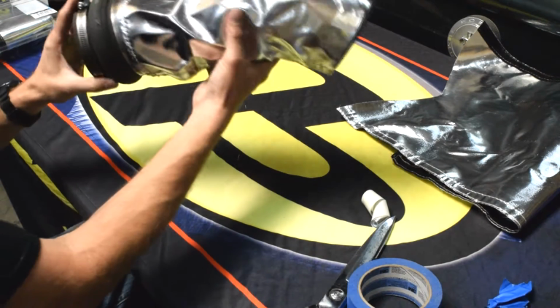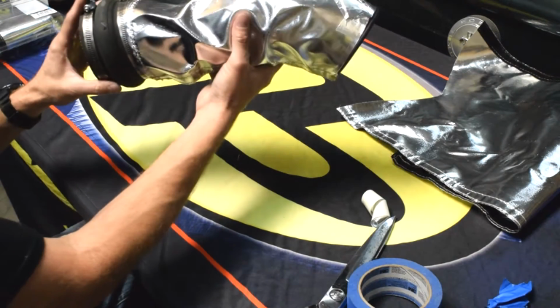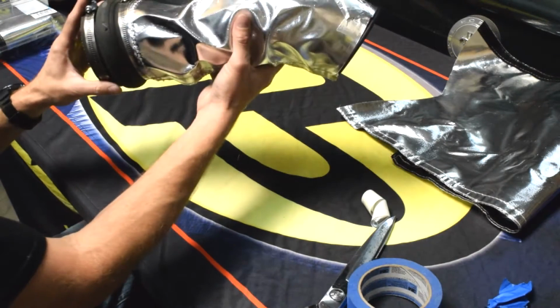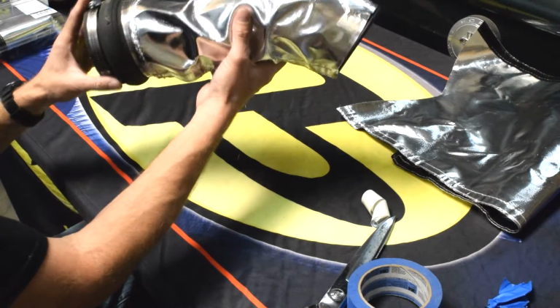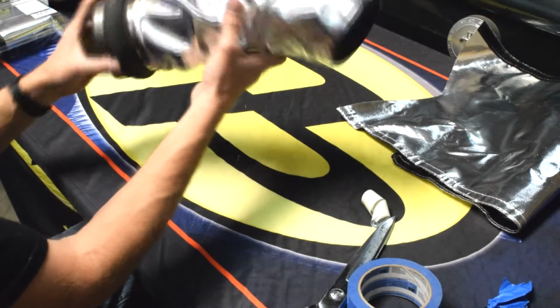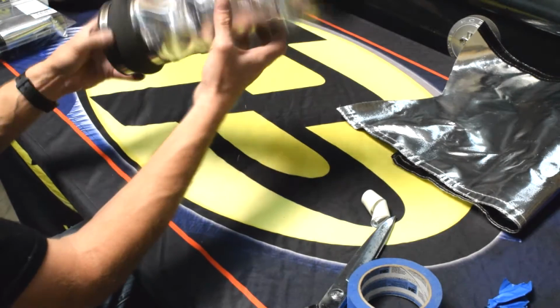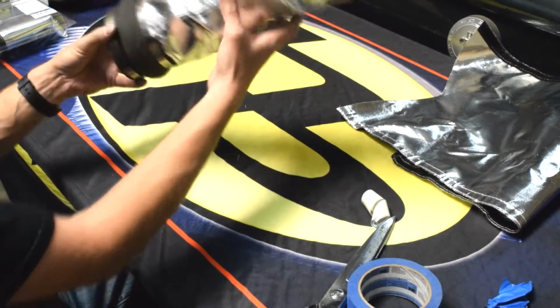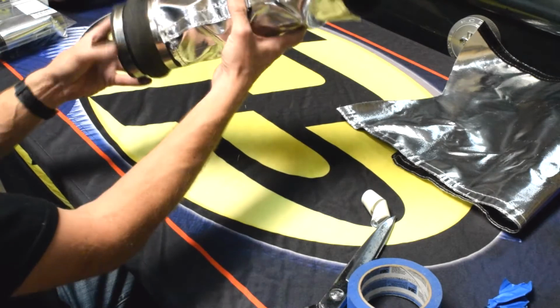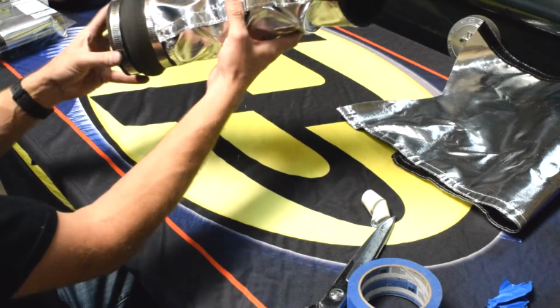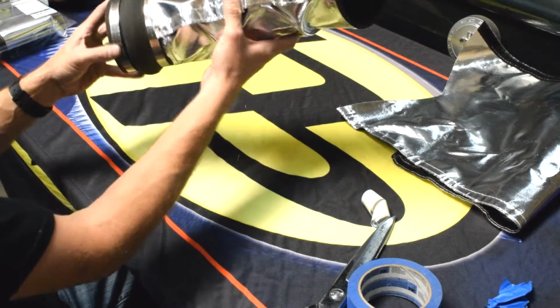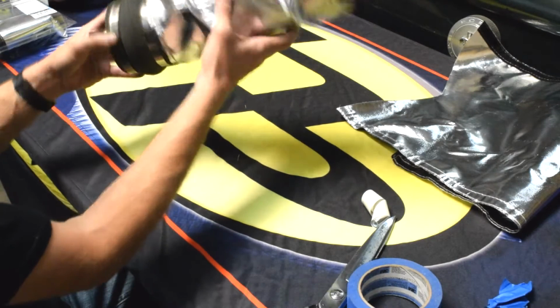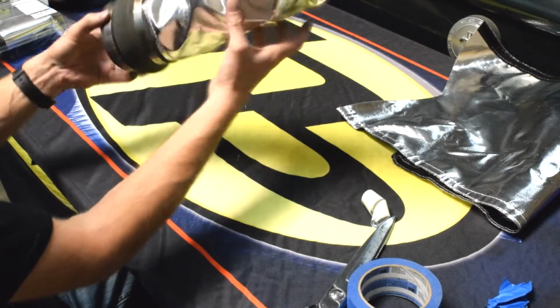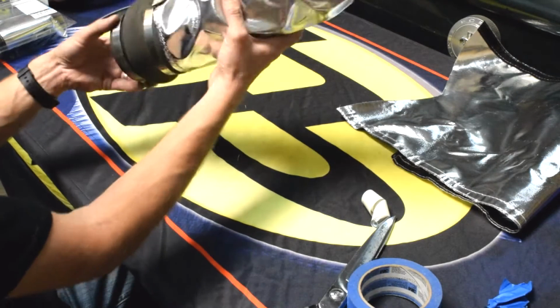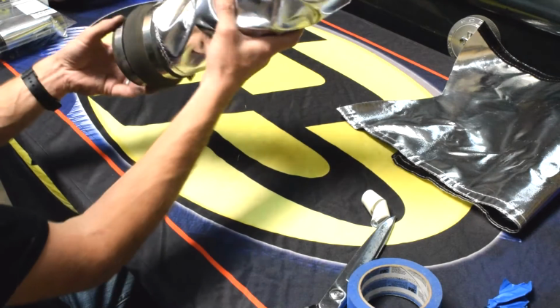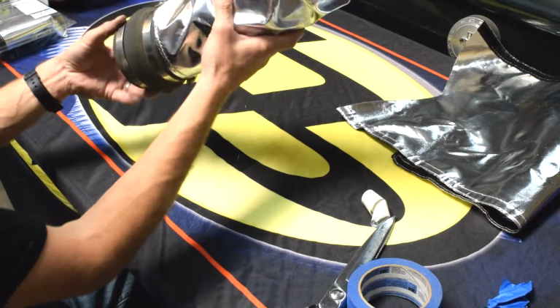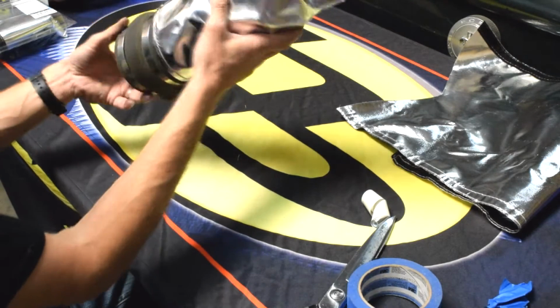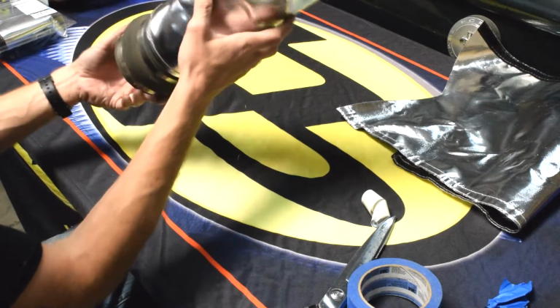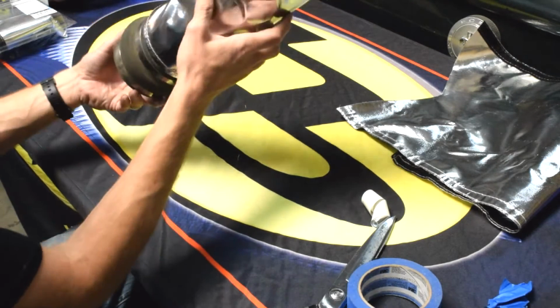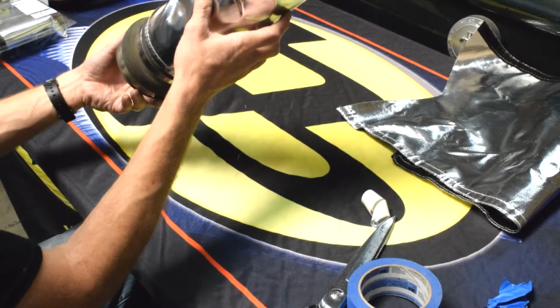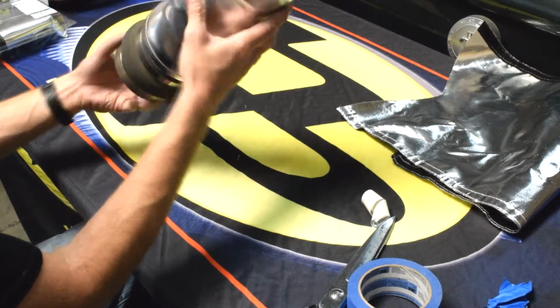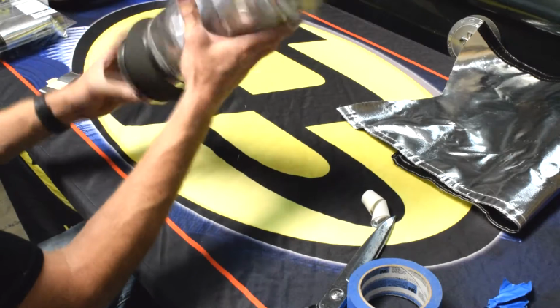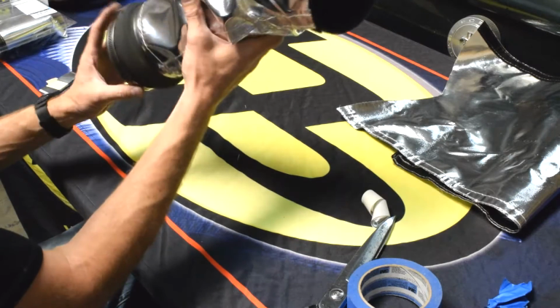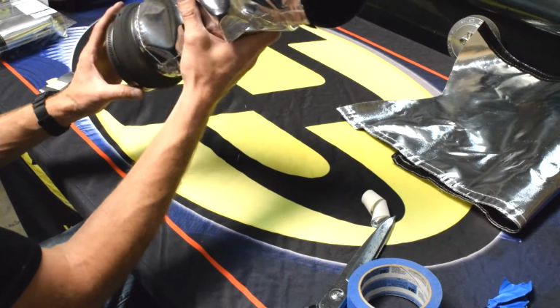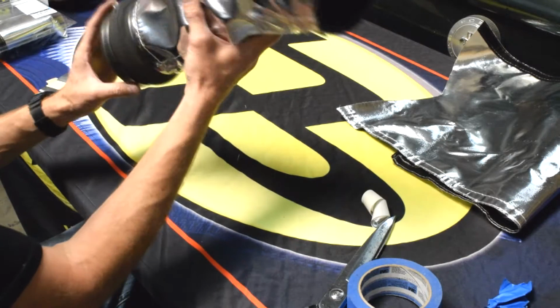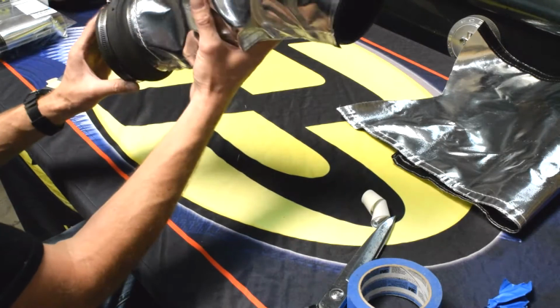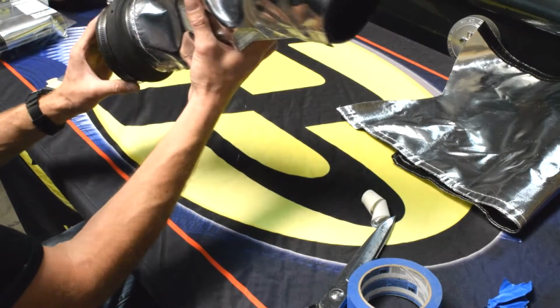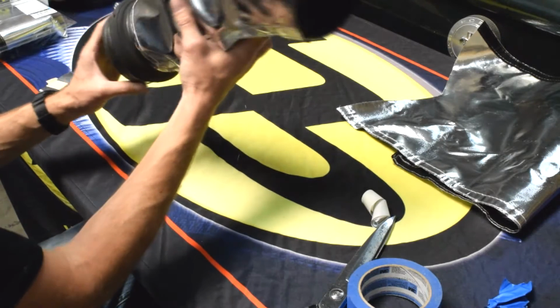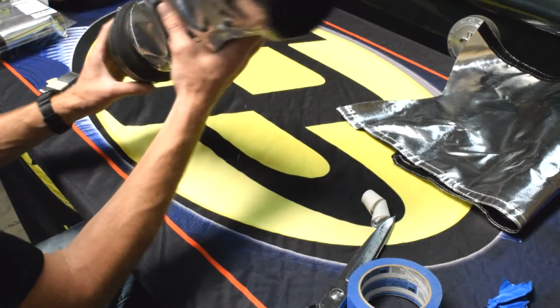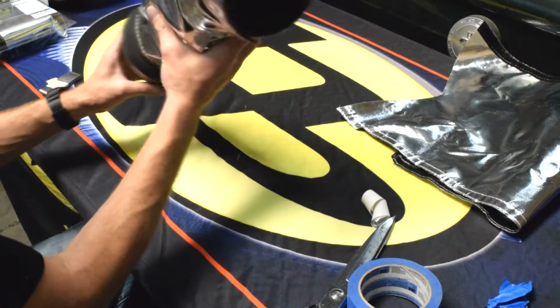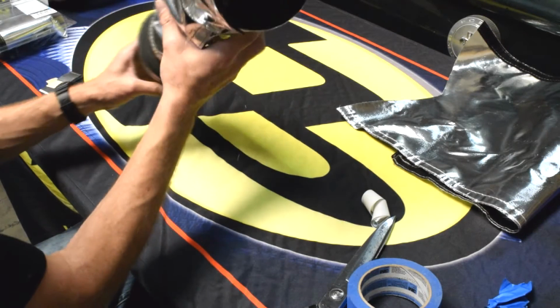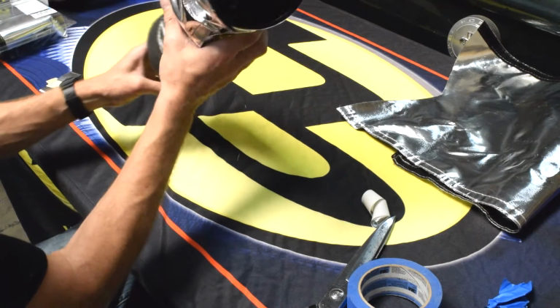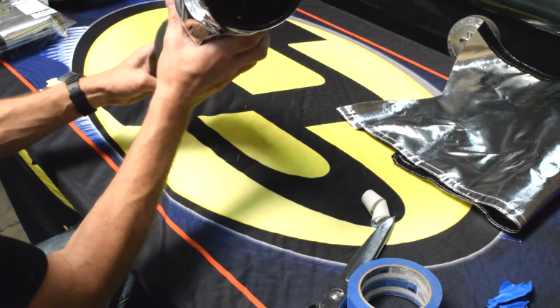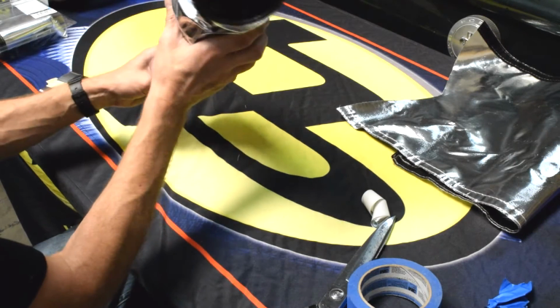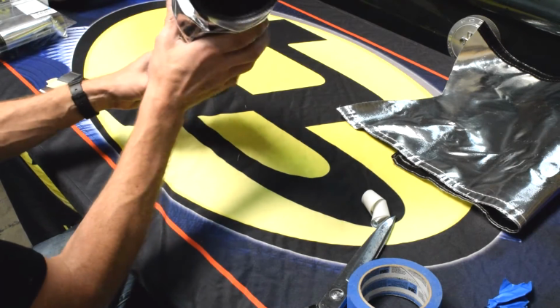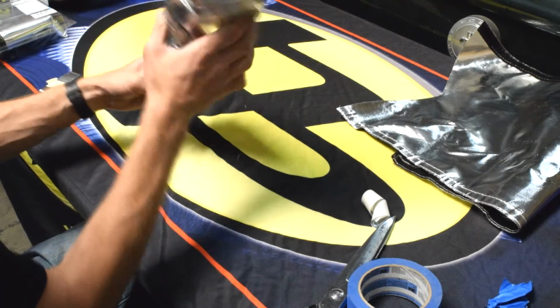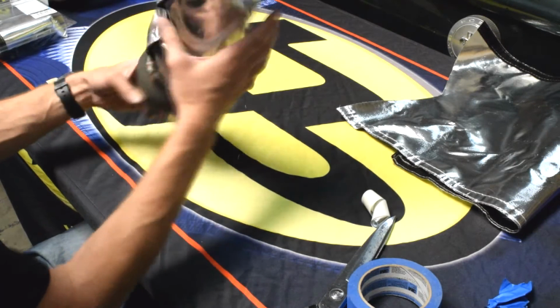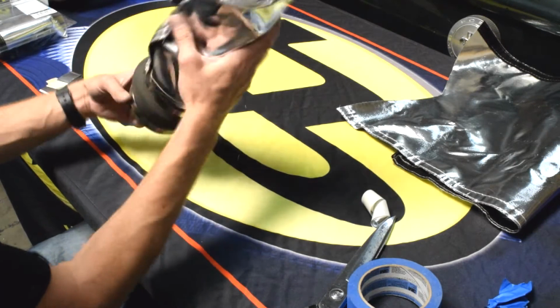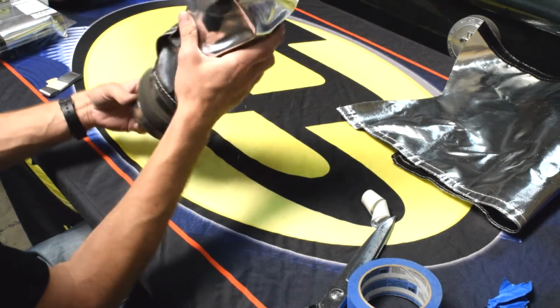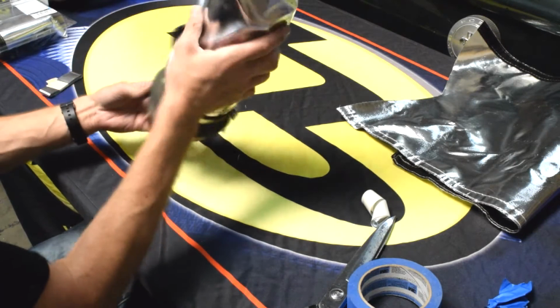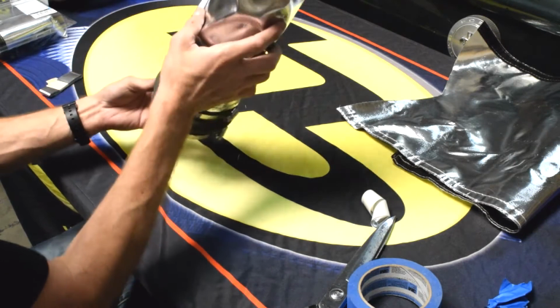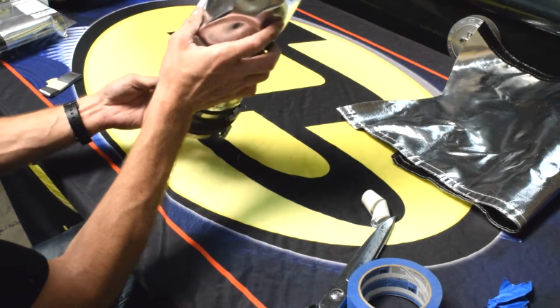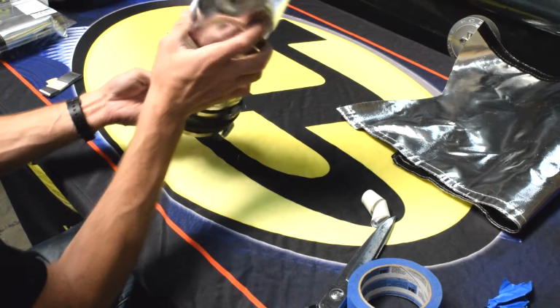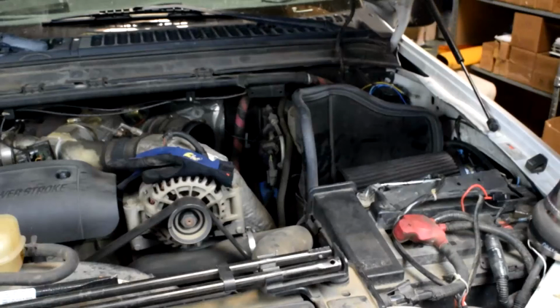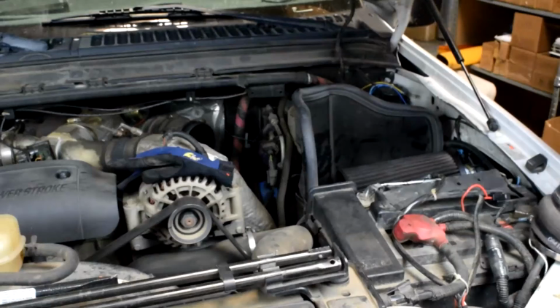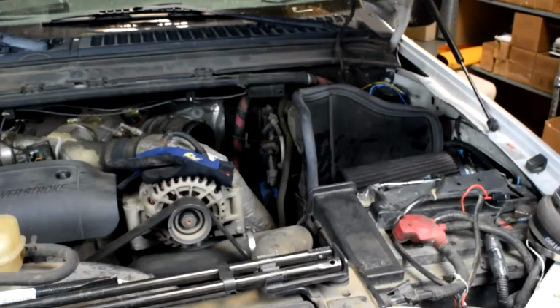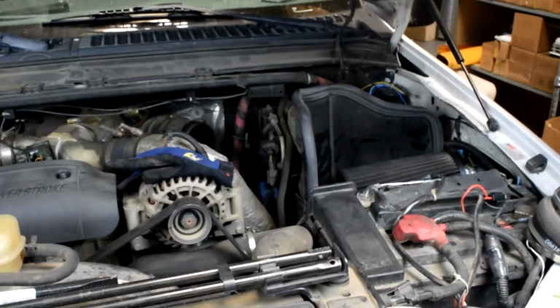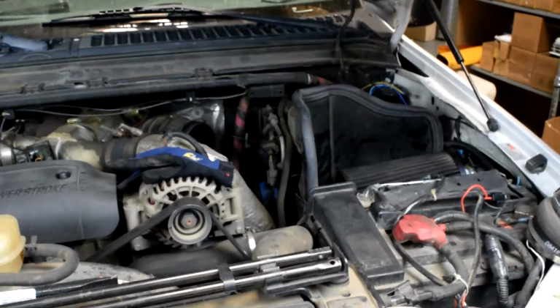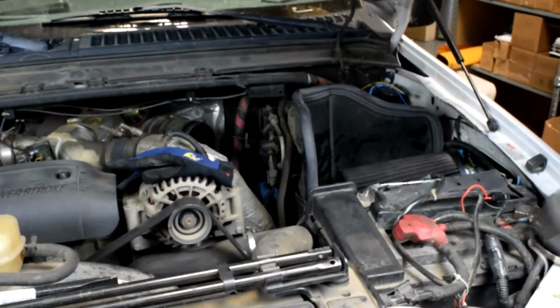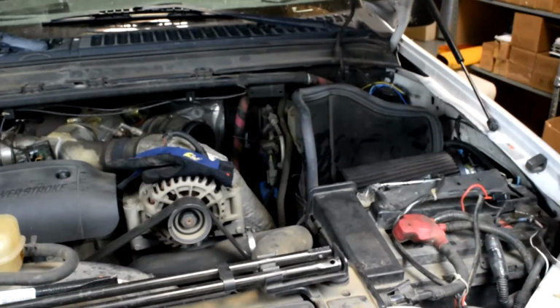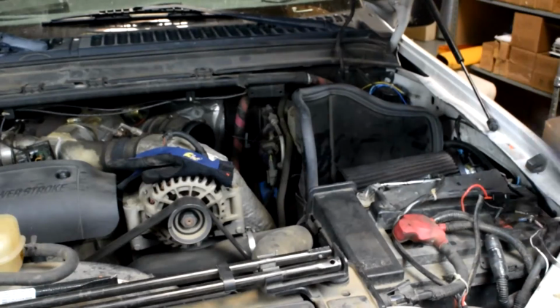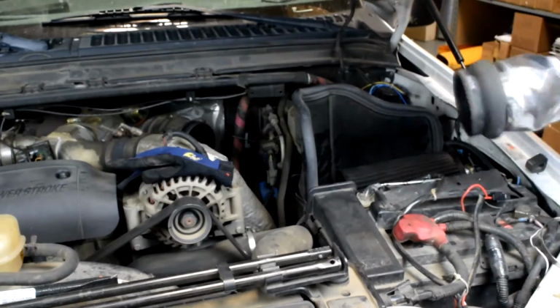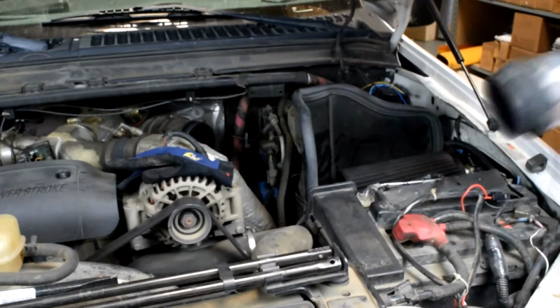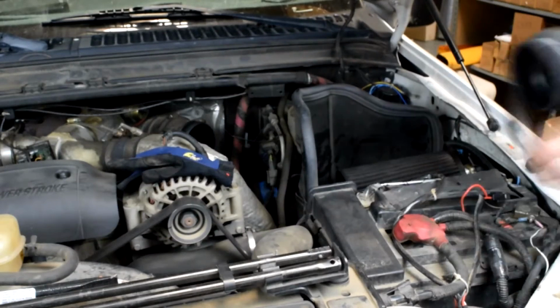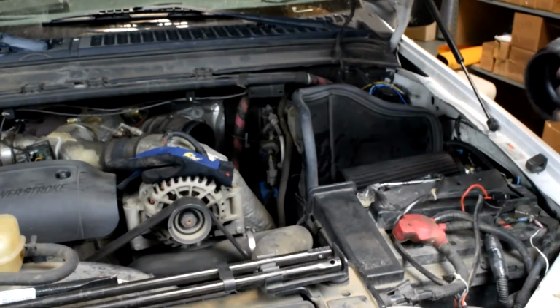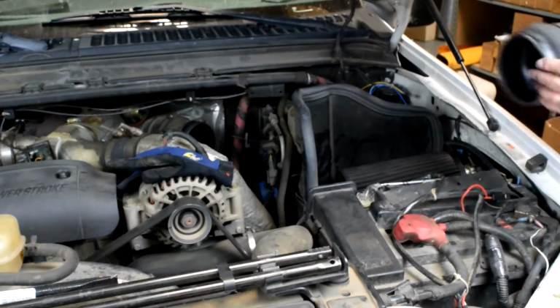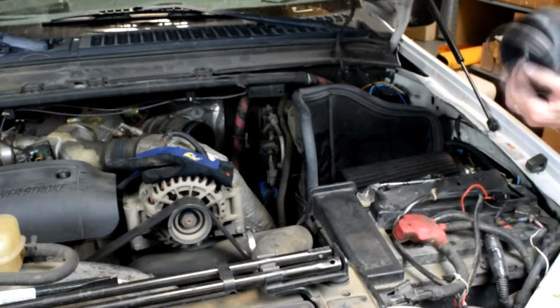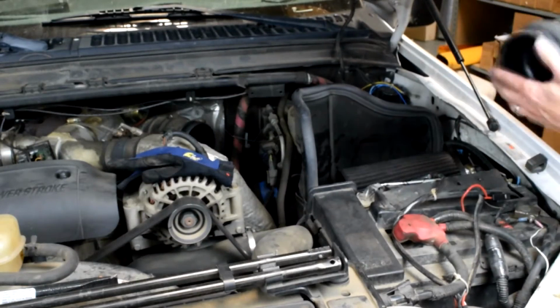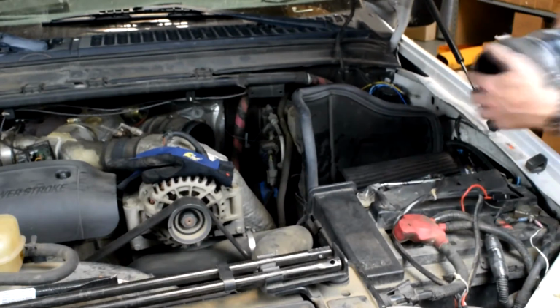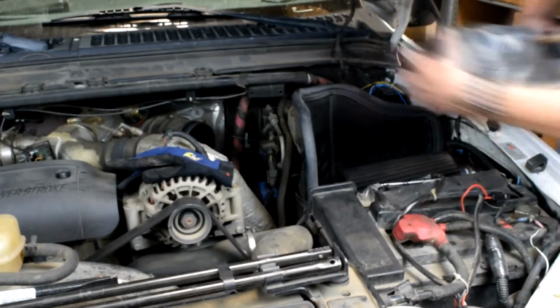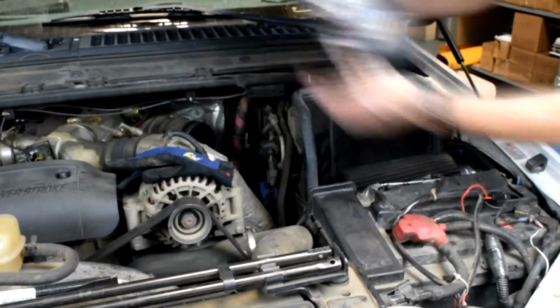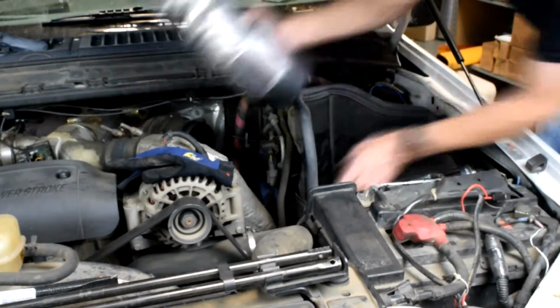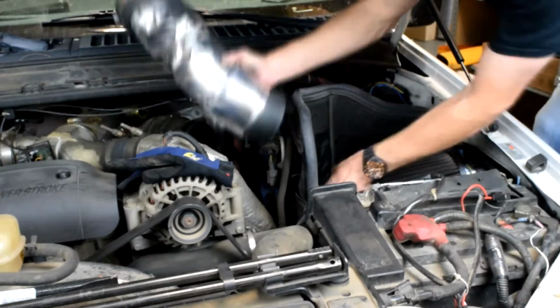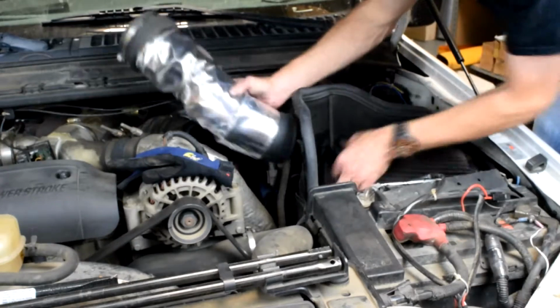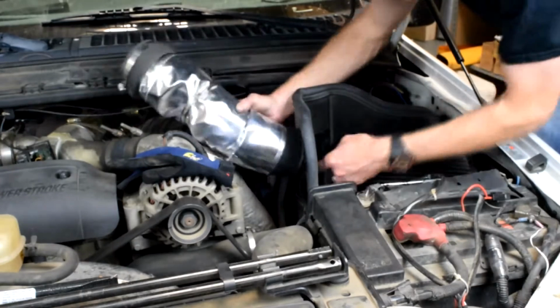Now there is our air intake pipe all complete. Now it's time to install the pipe back onto the truck.